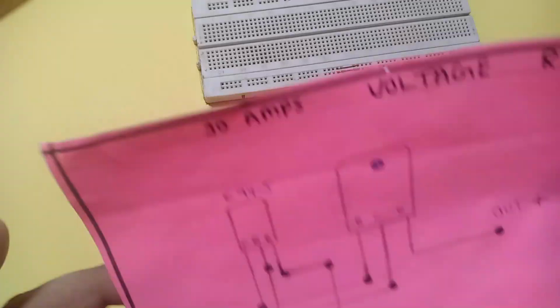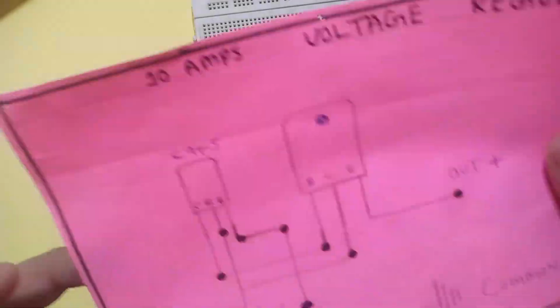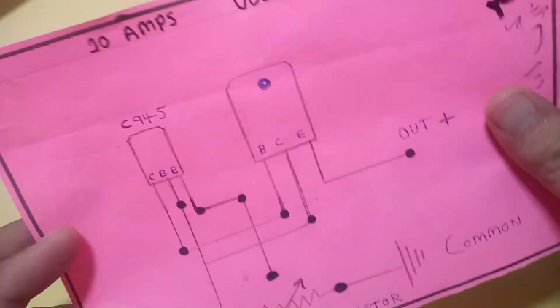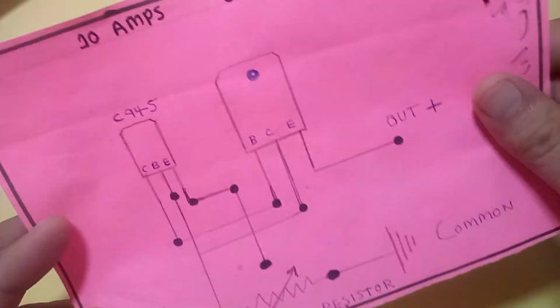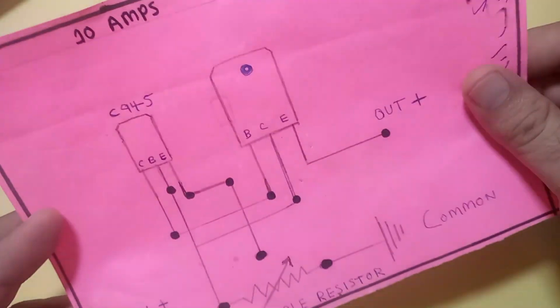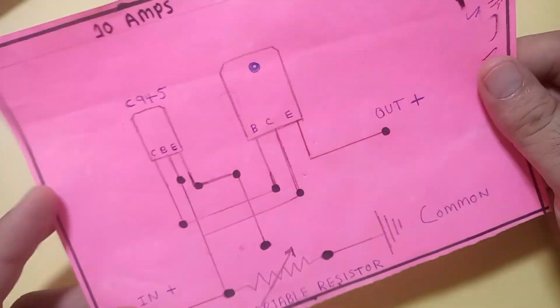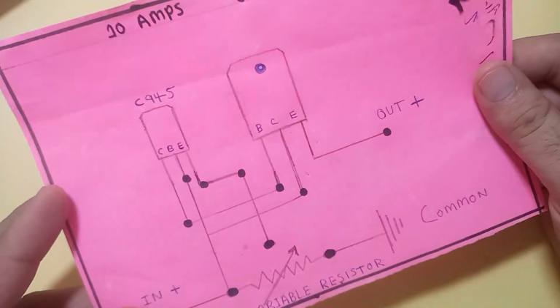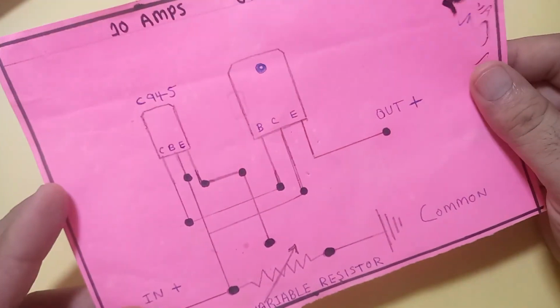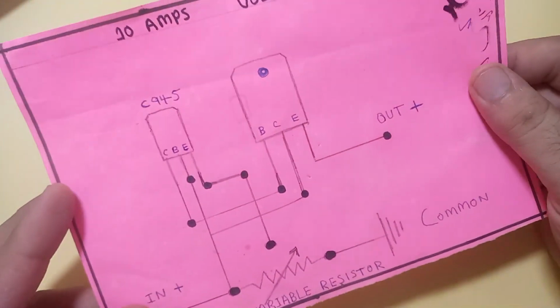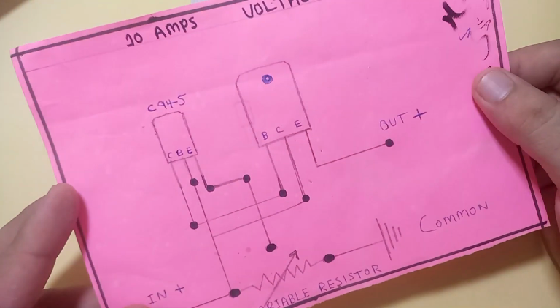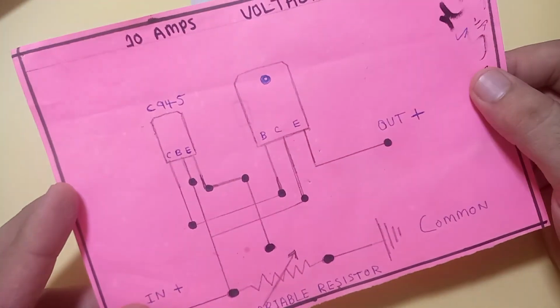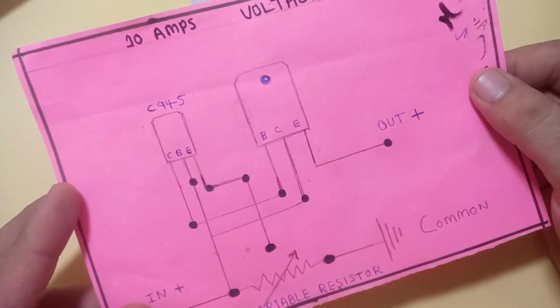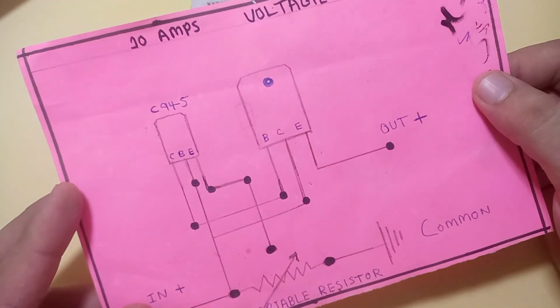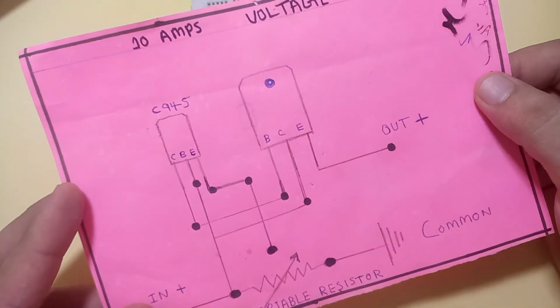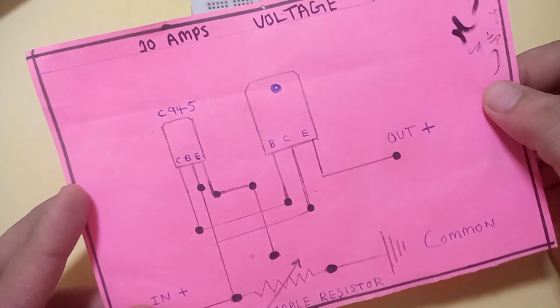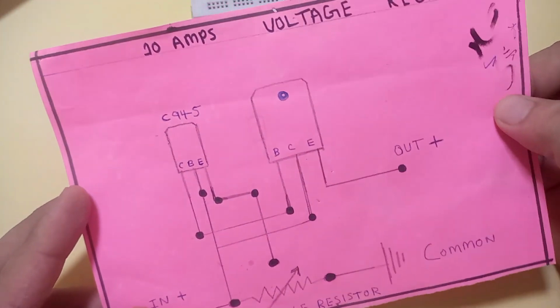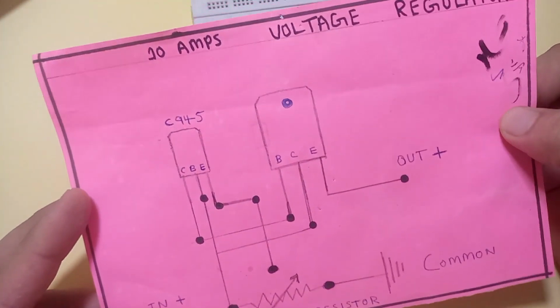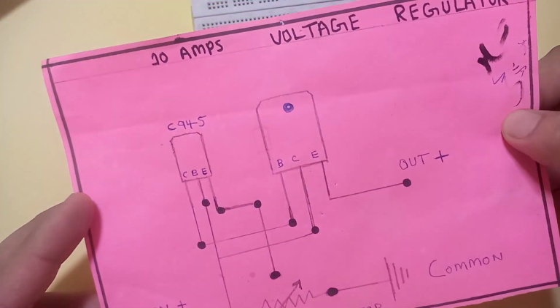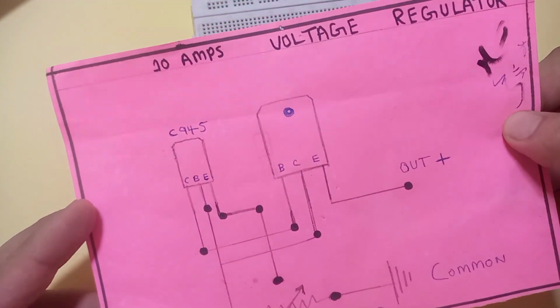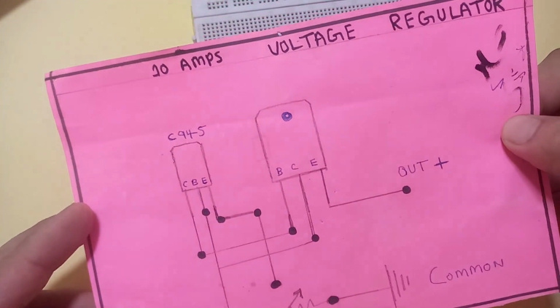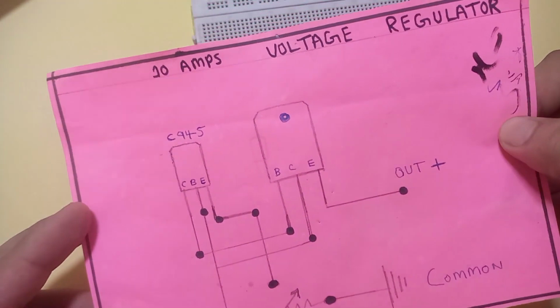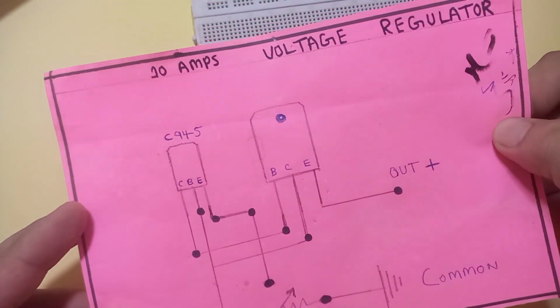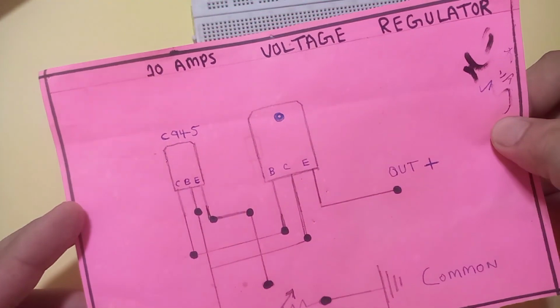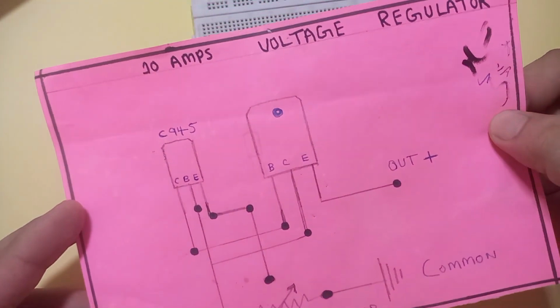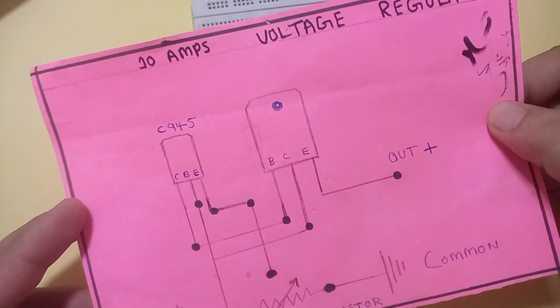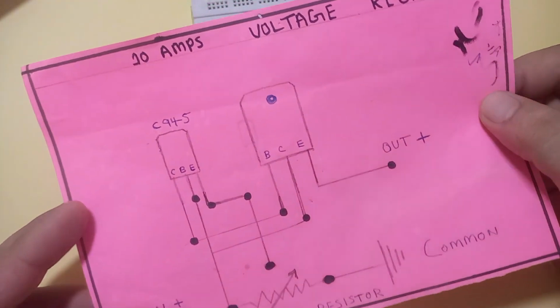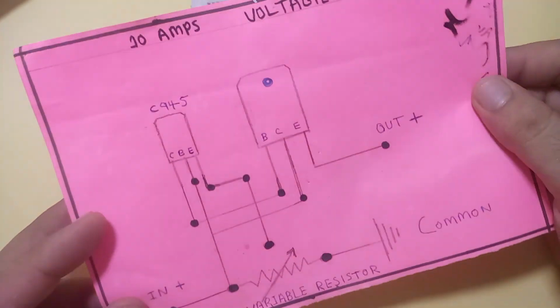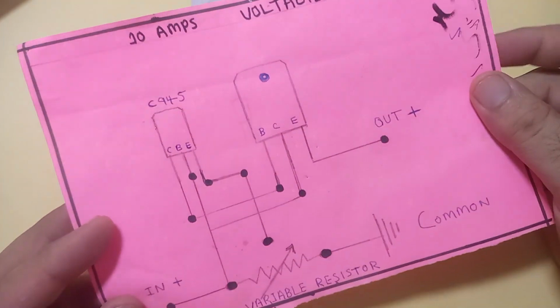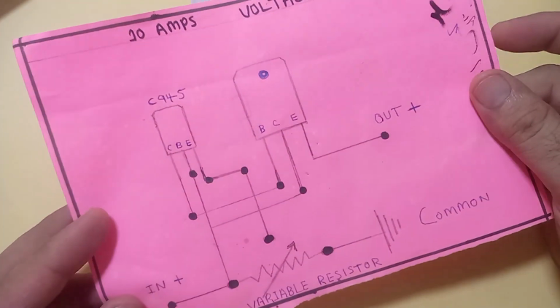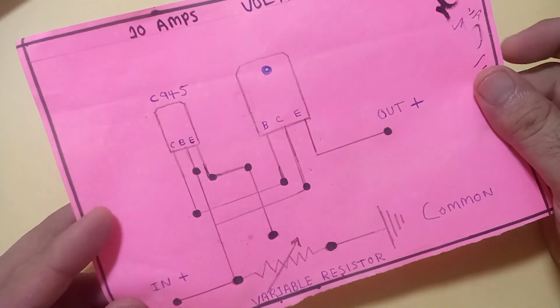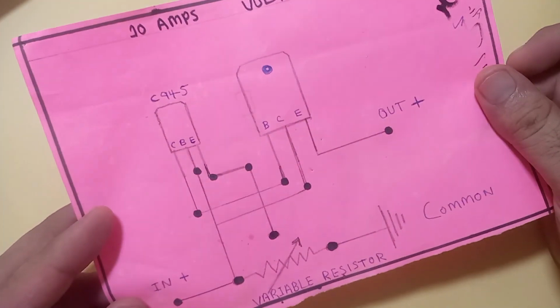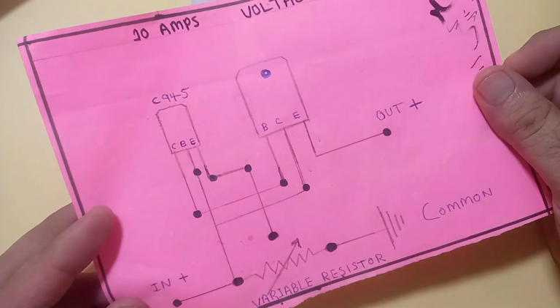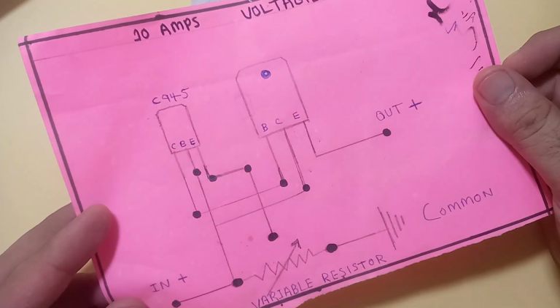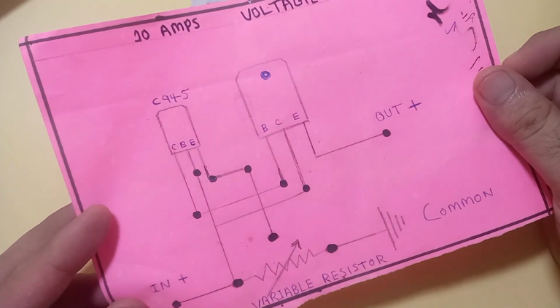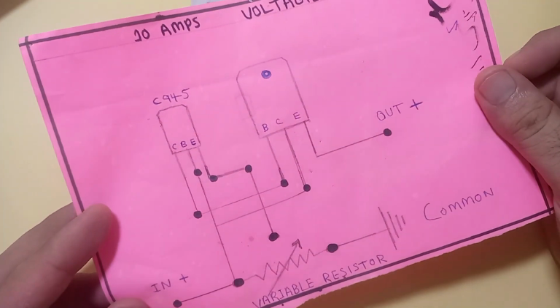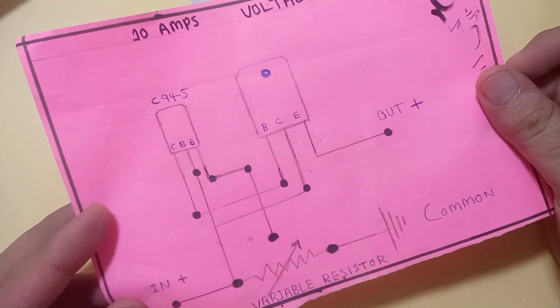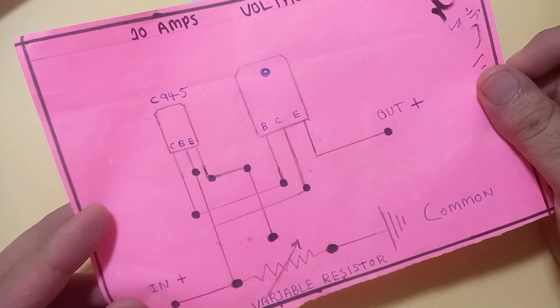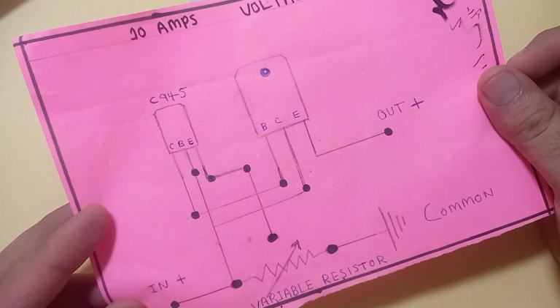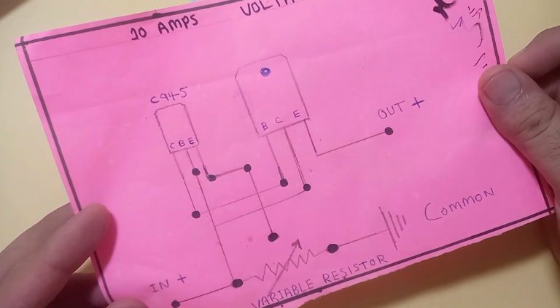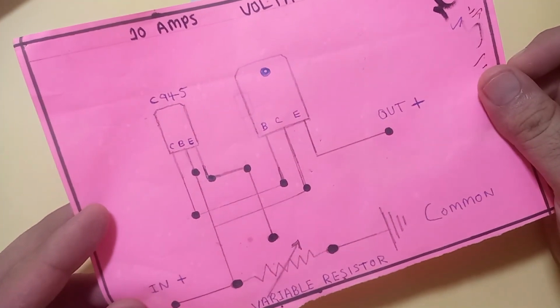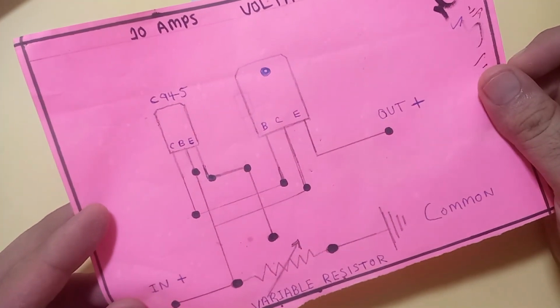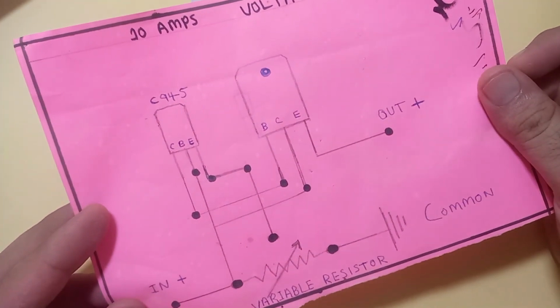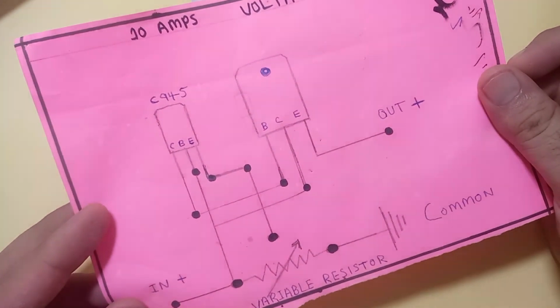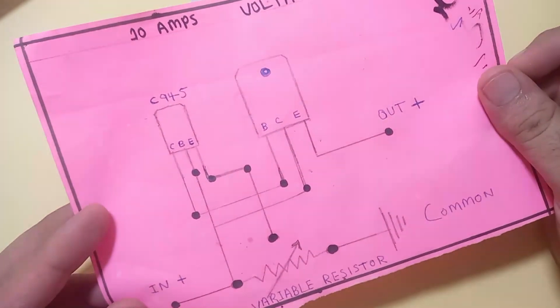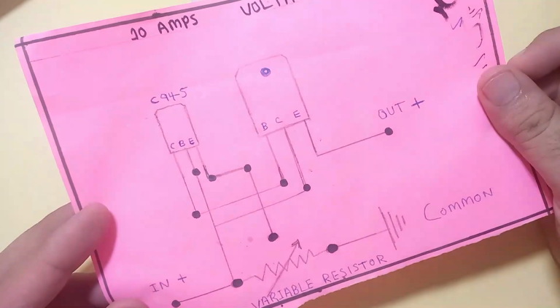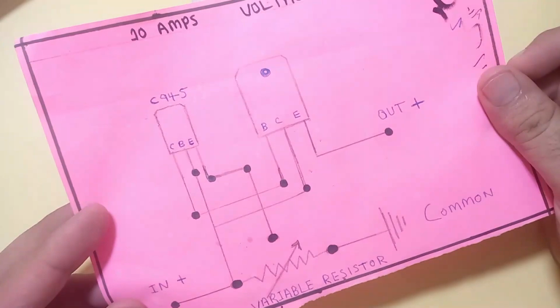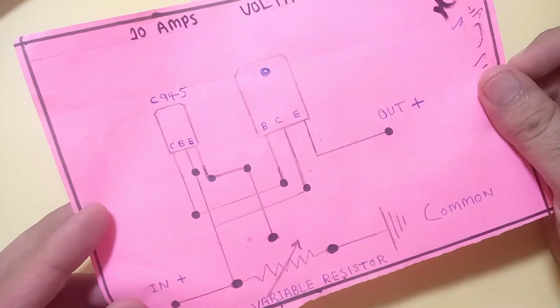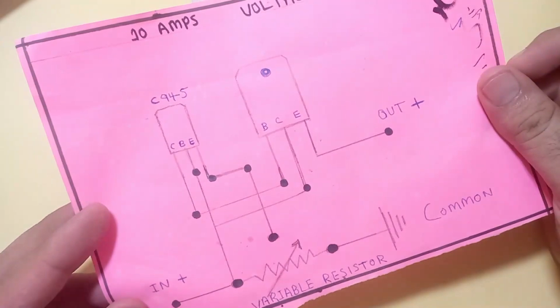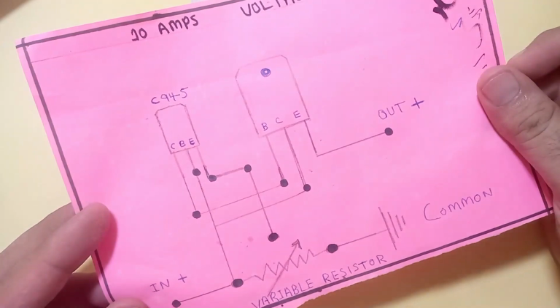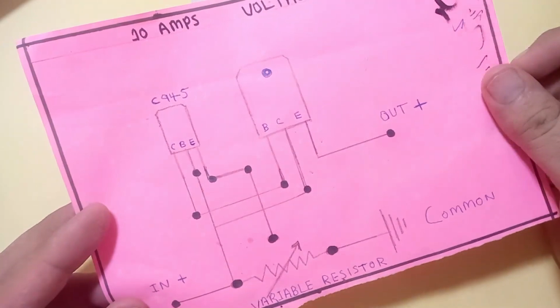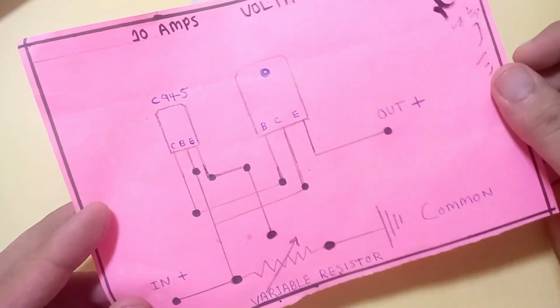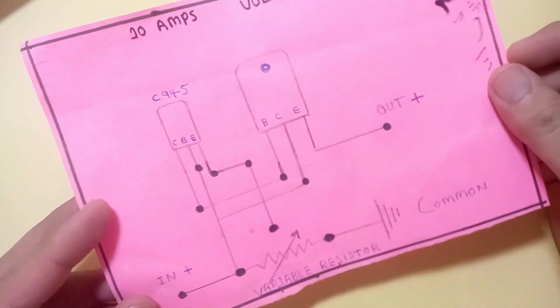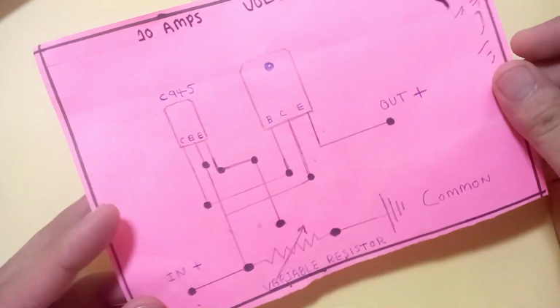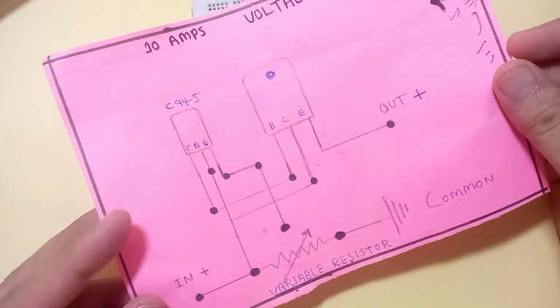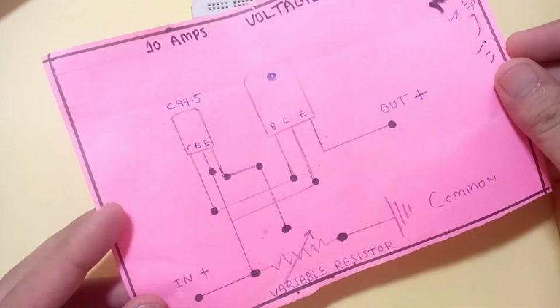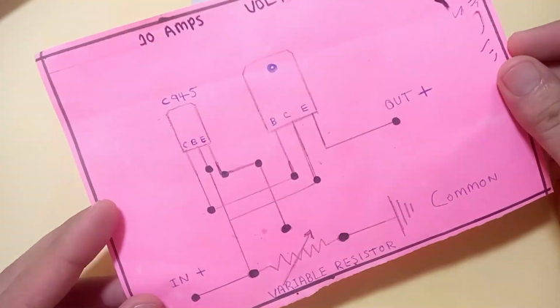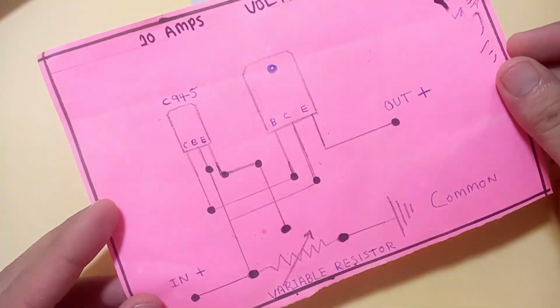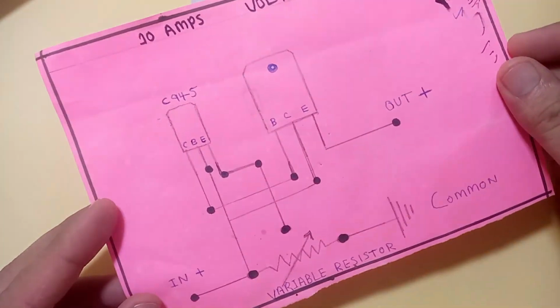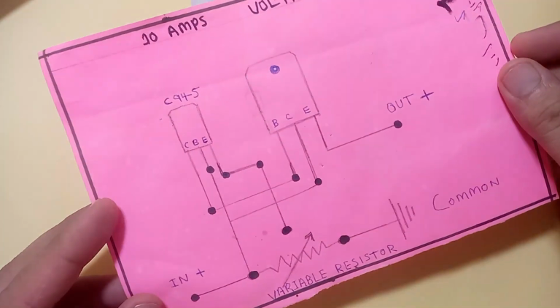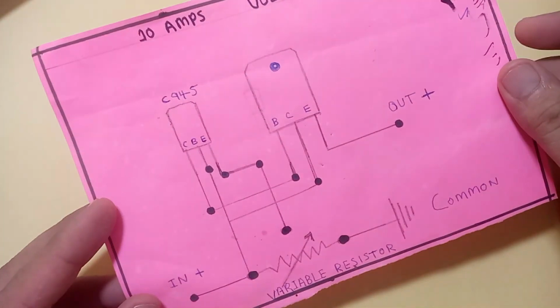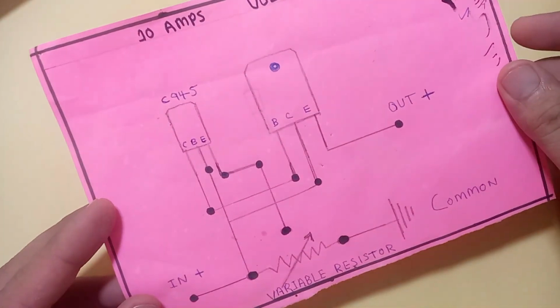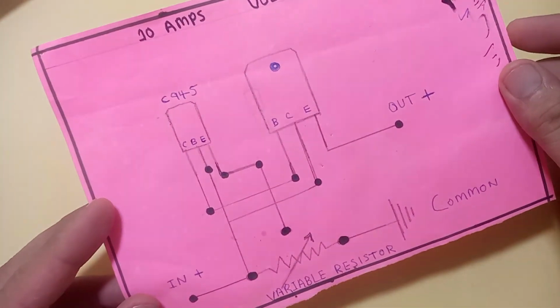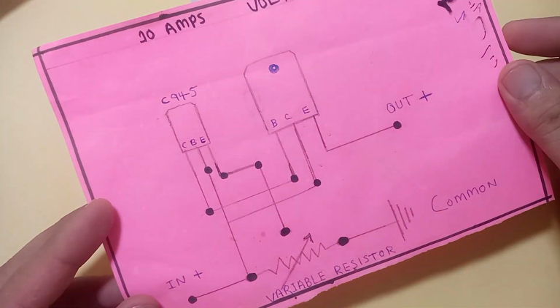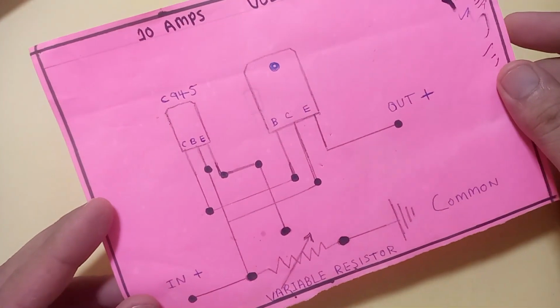Hi everyone. Do you want to make a 10 ampere voltage regulator? Look at the circuit diagram.